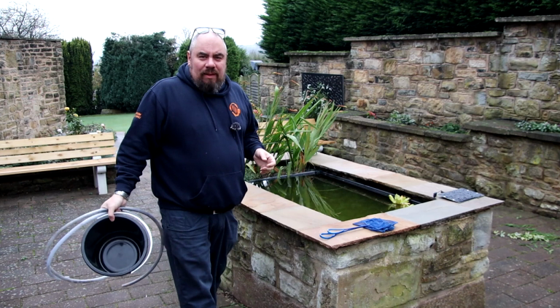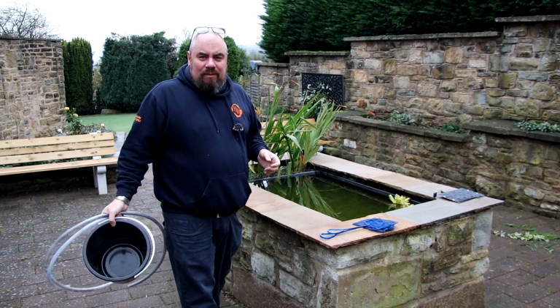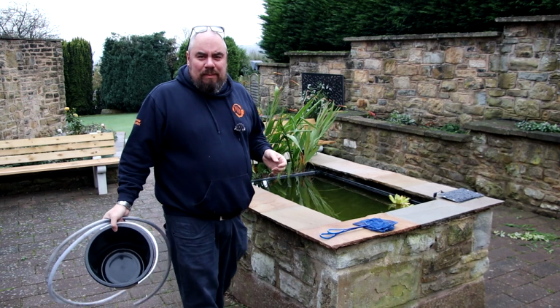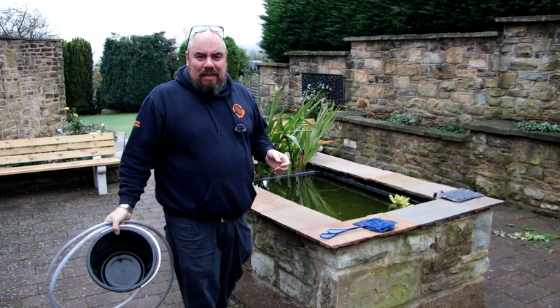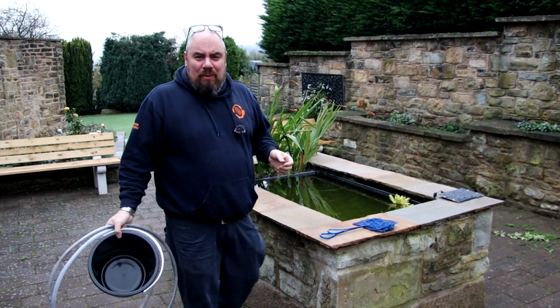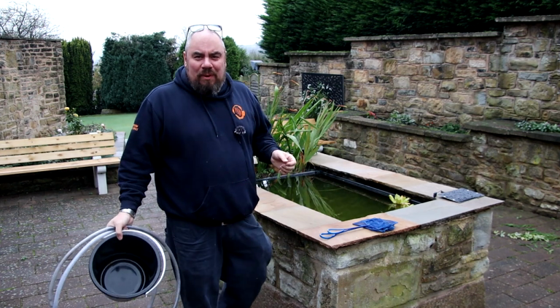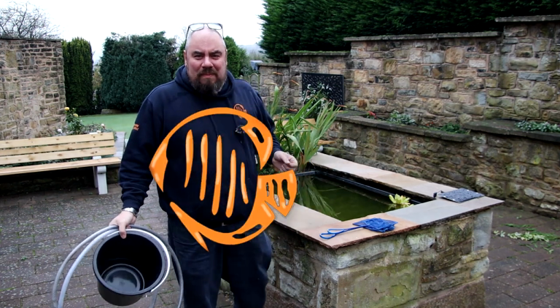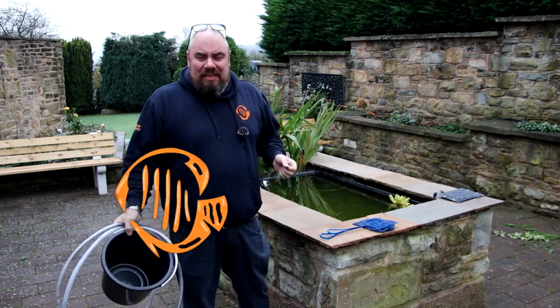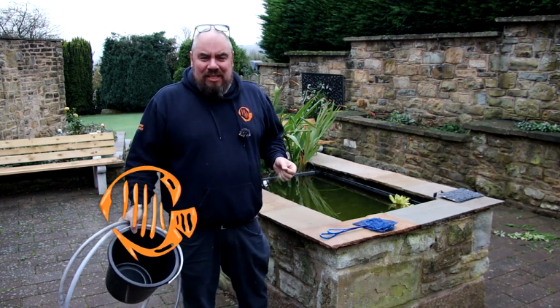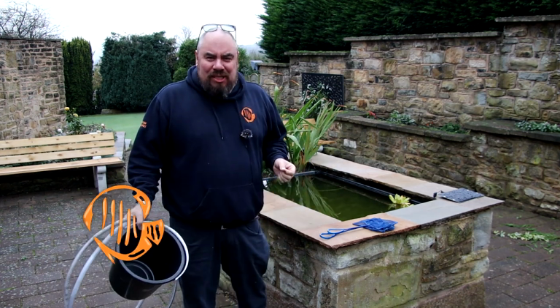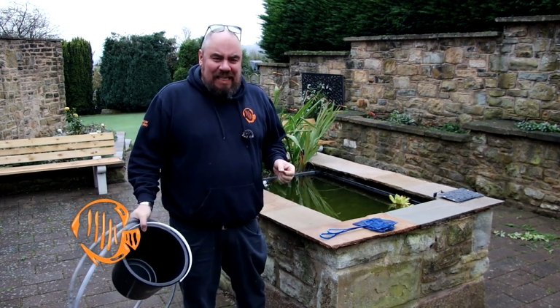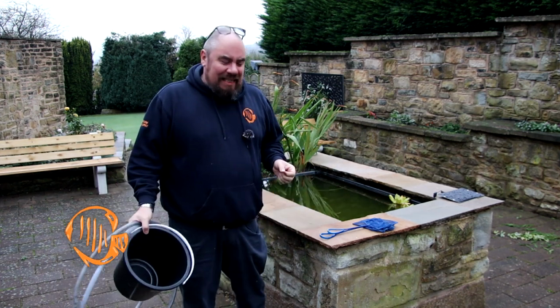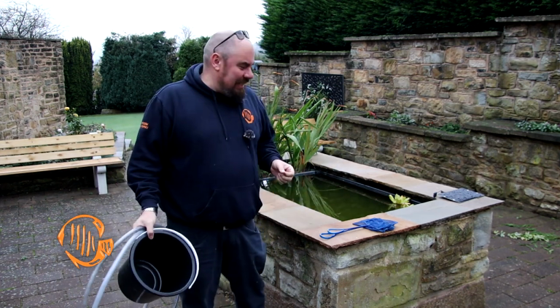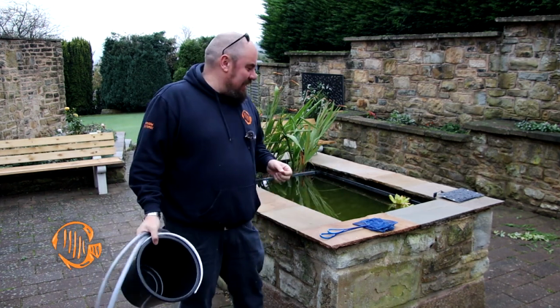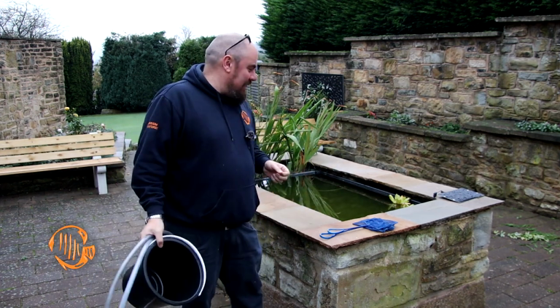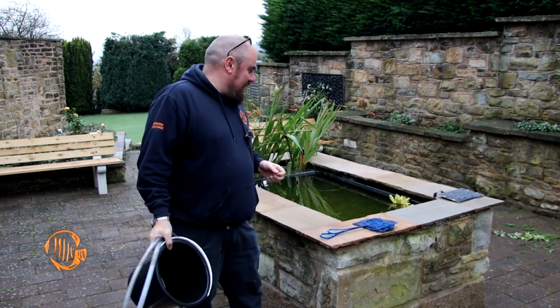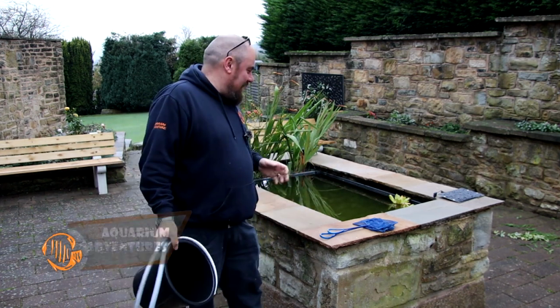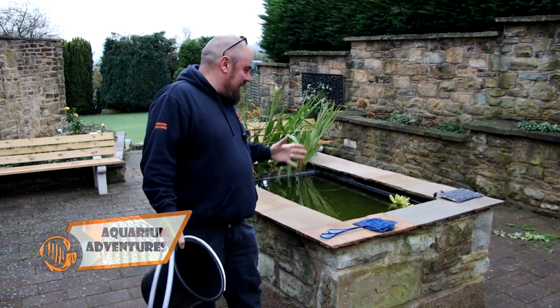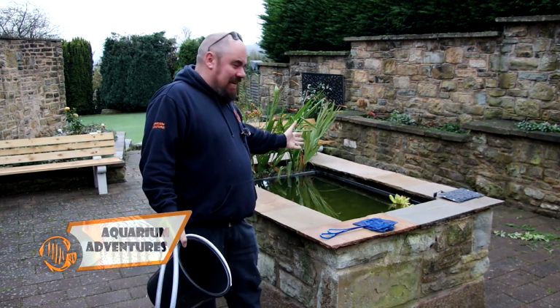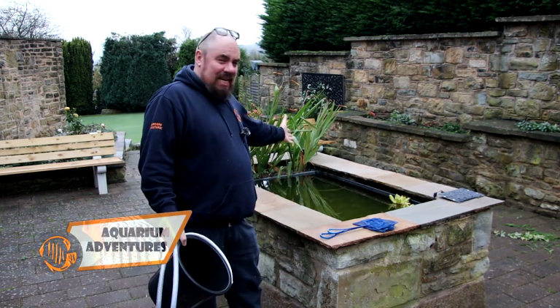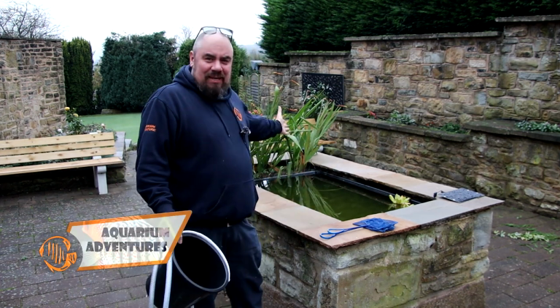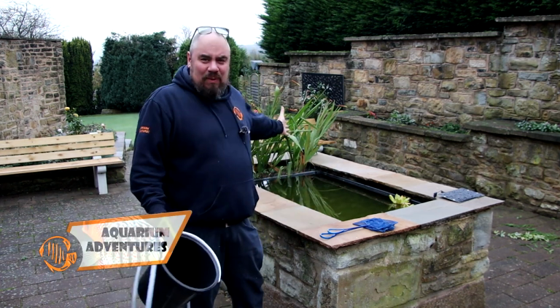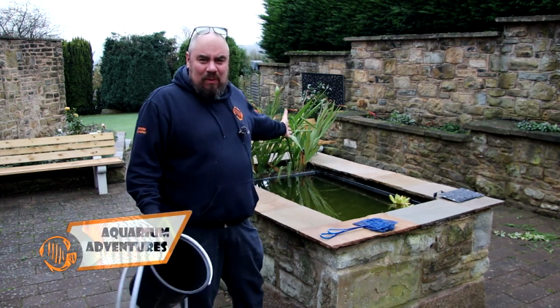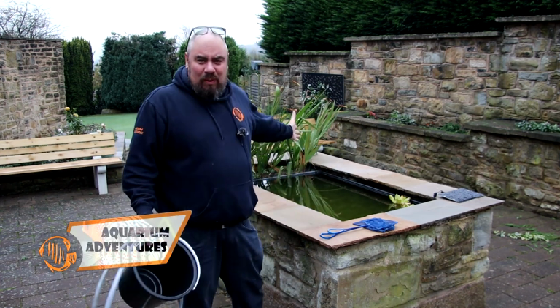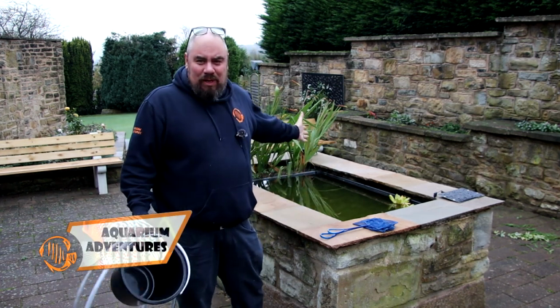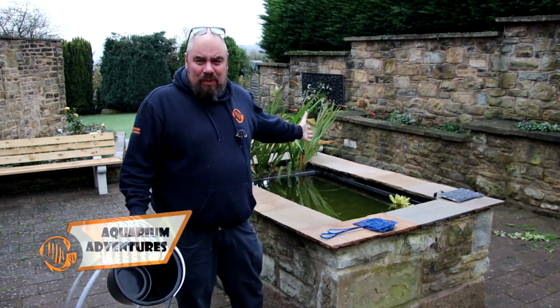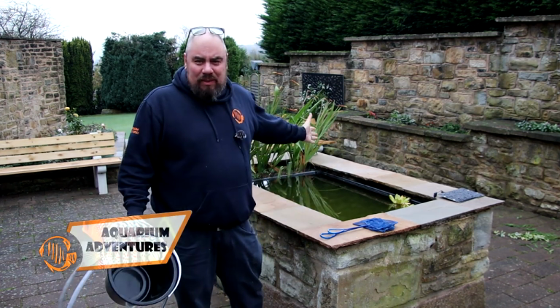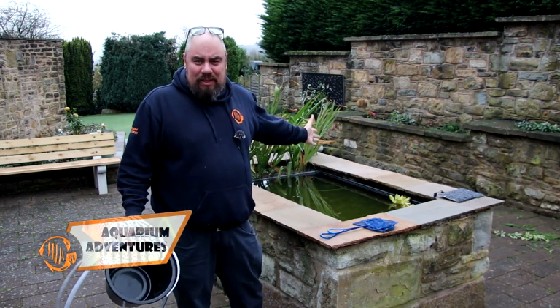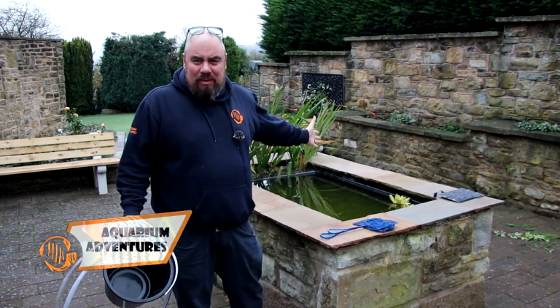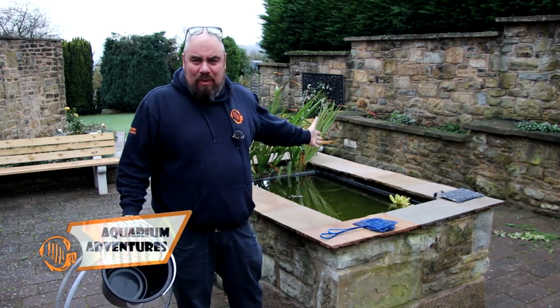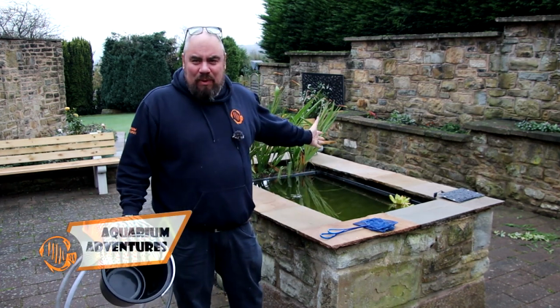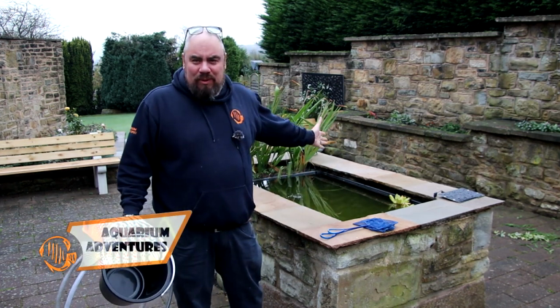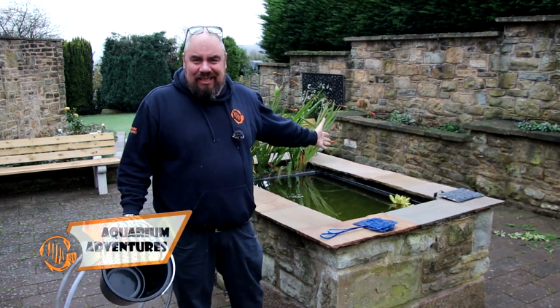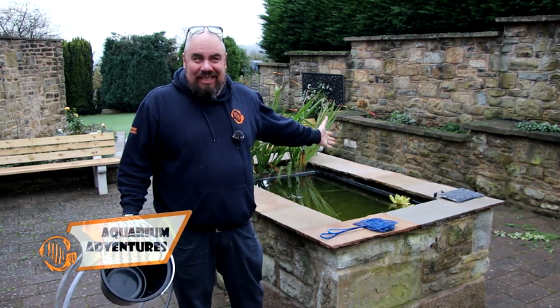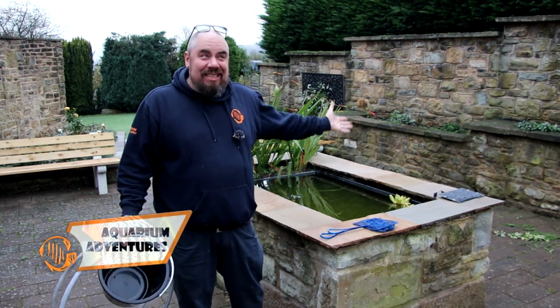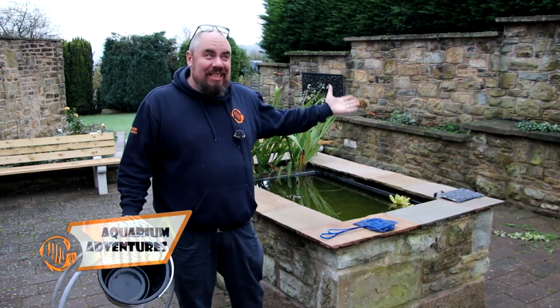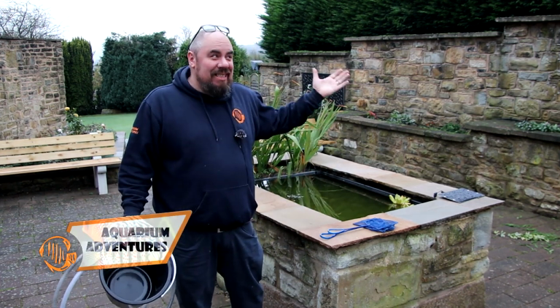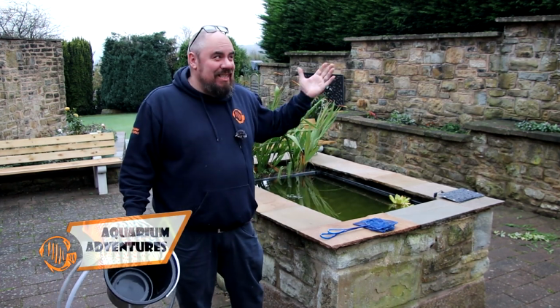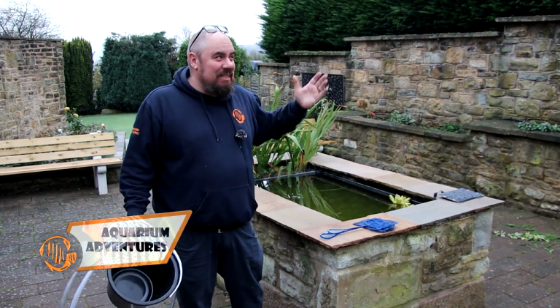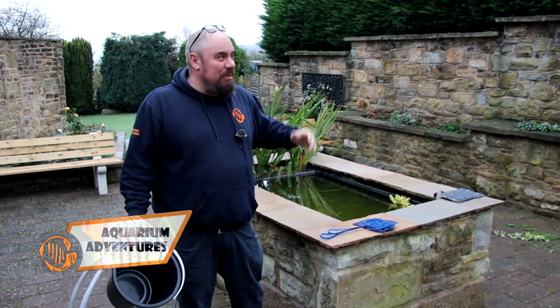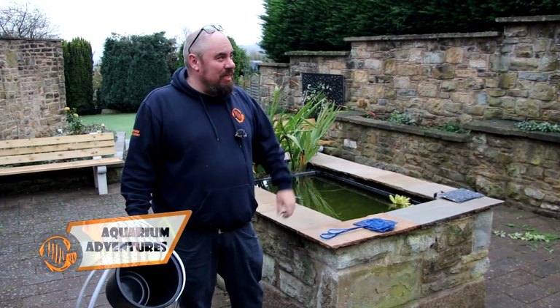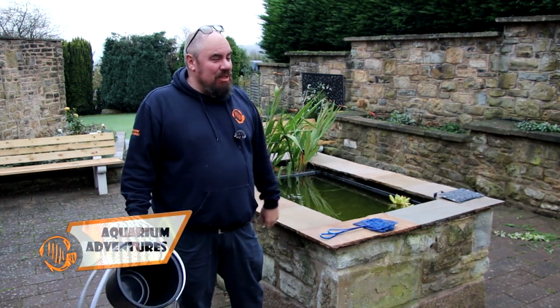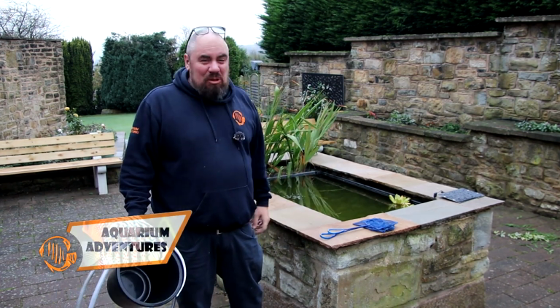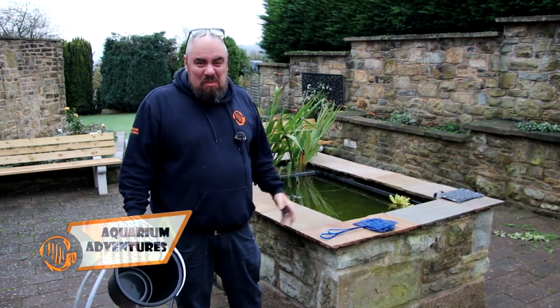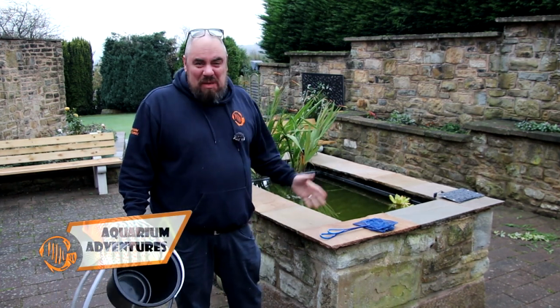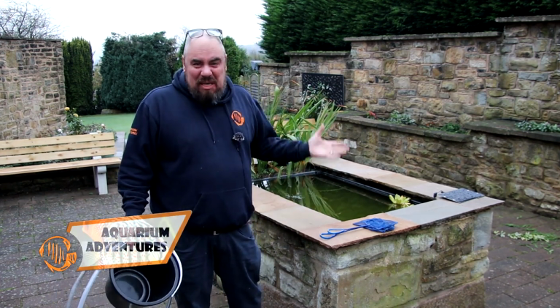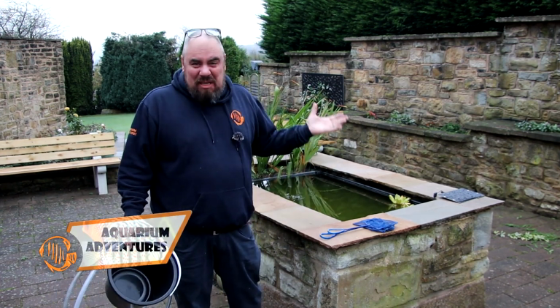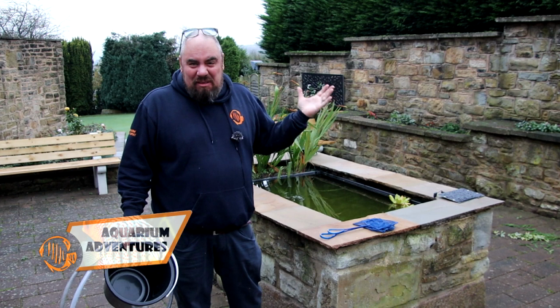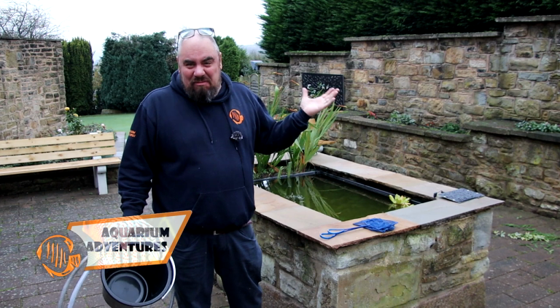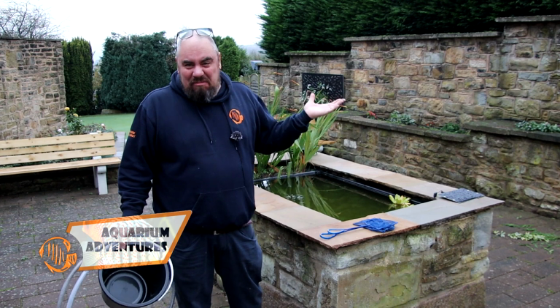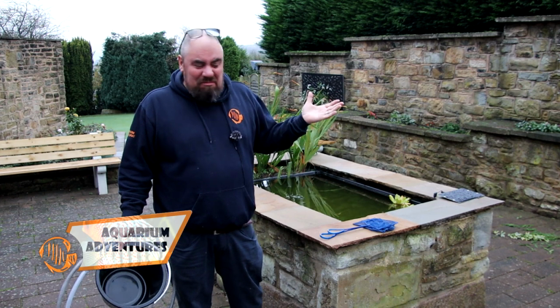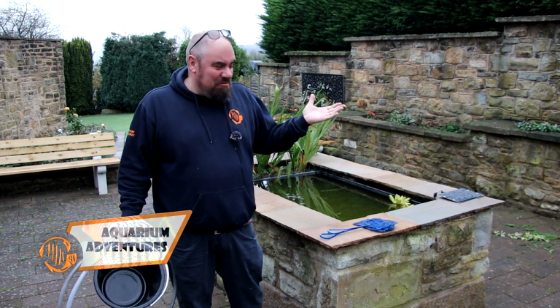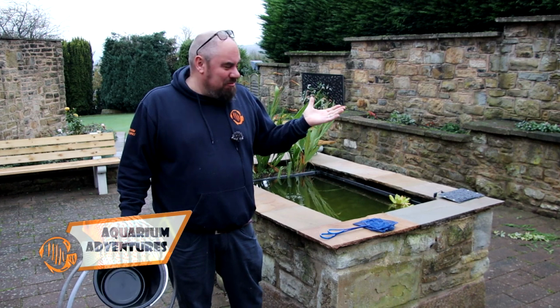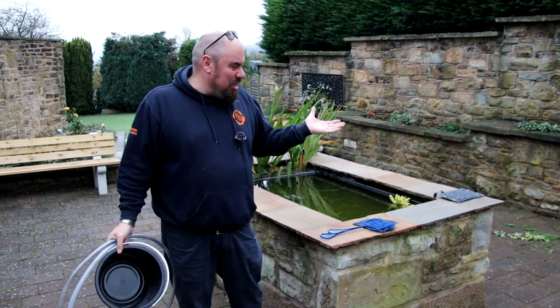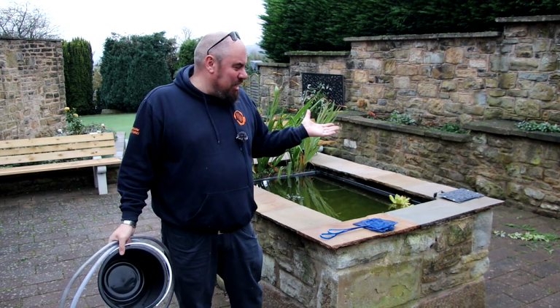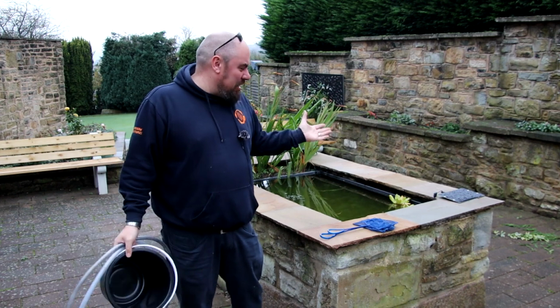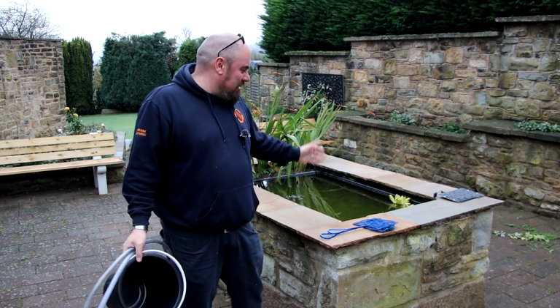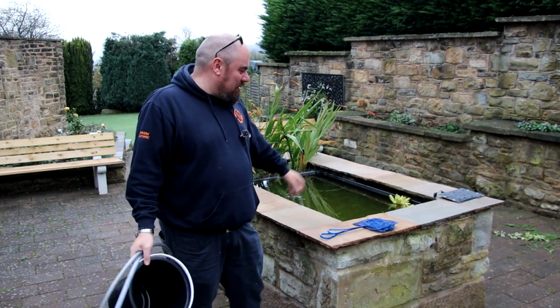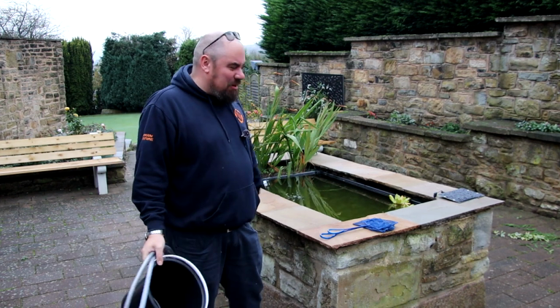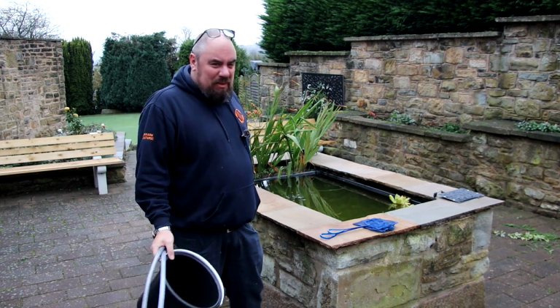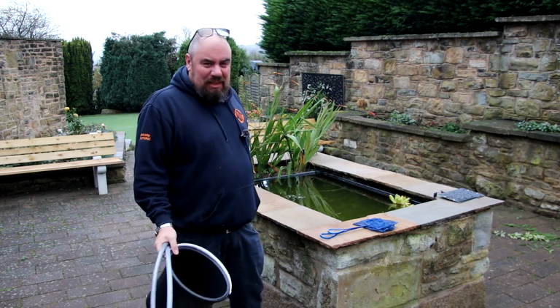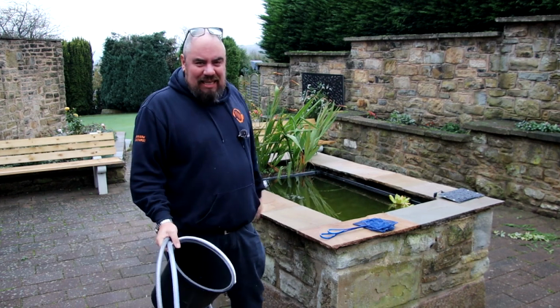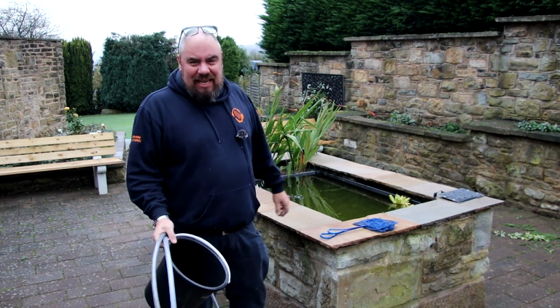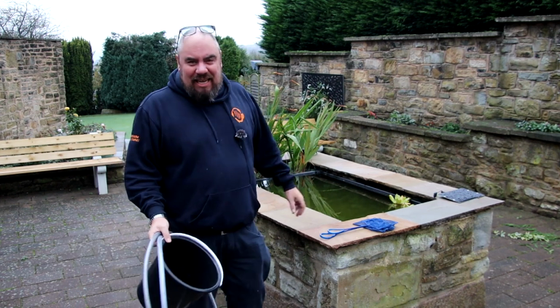Hello everybody, welcome back to the channel, nice to see you again. We're out in the pond, as you can see it's a bit gloomy — horrible day.